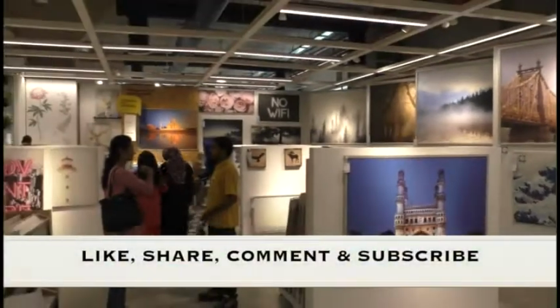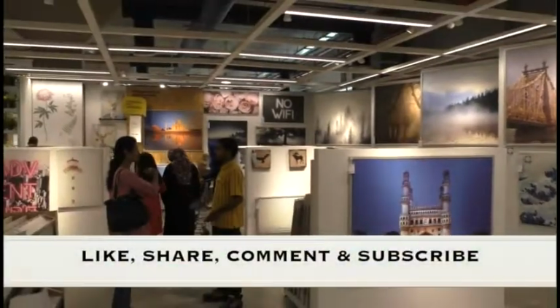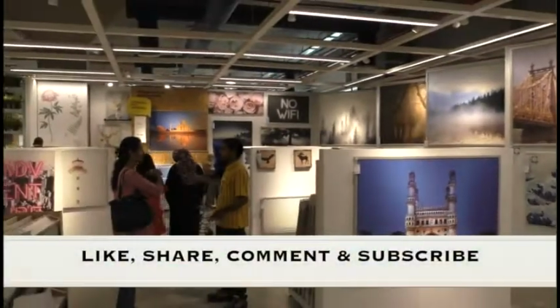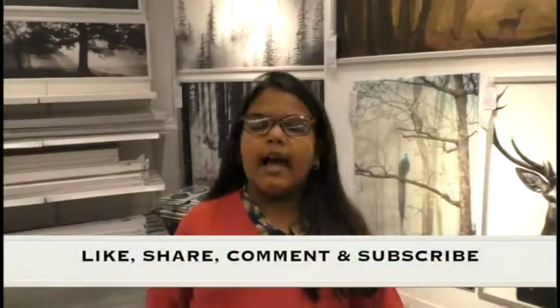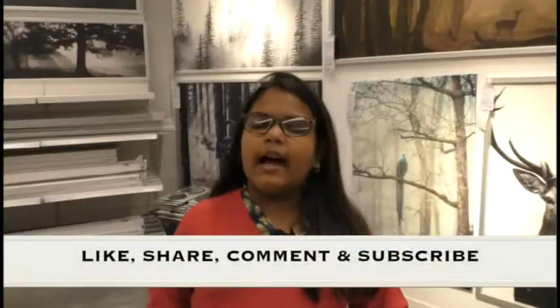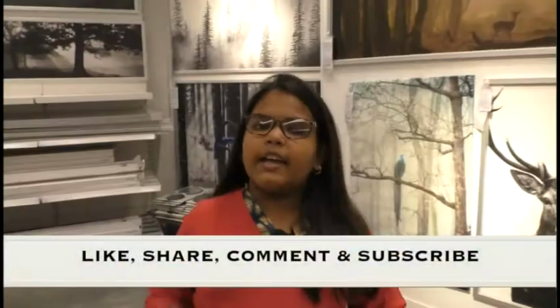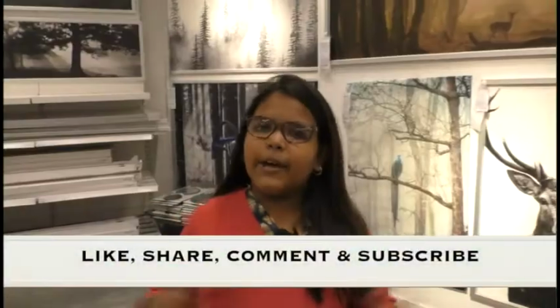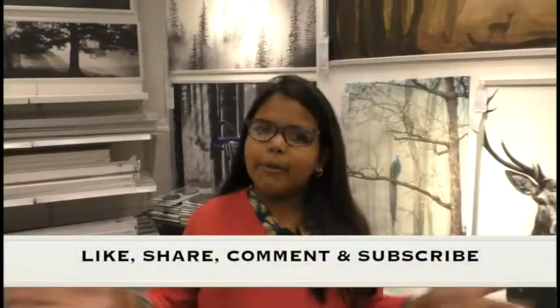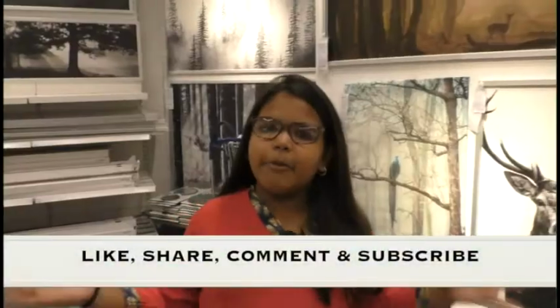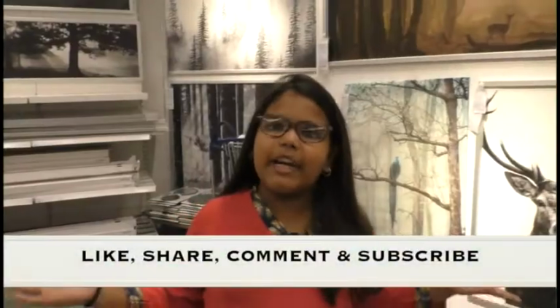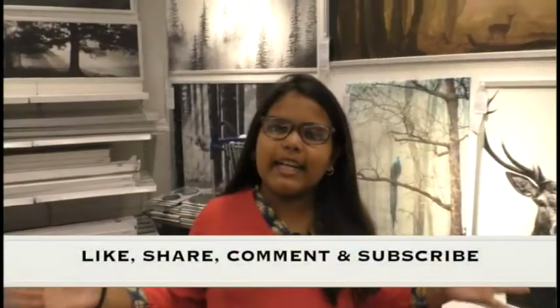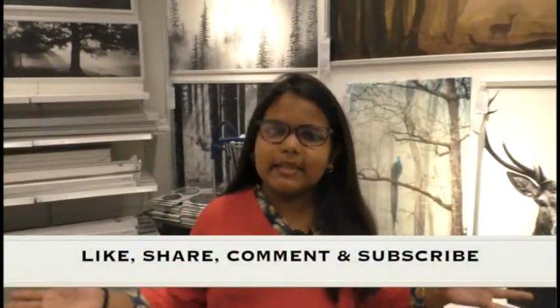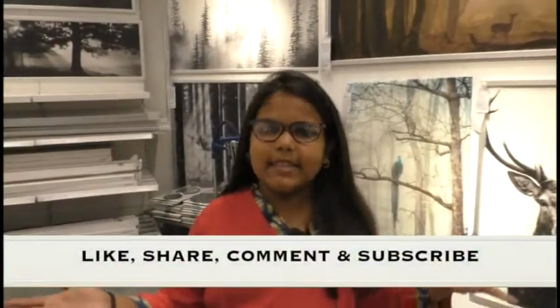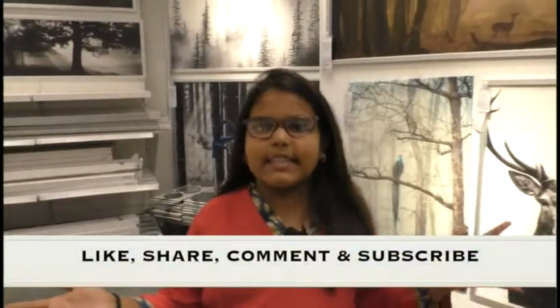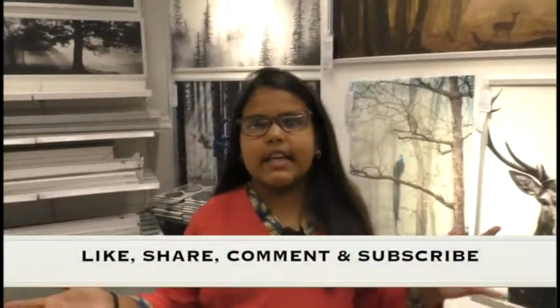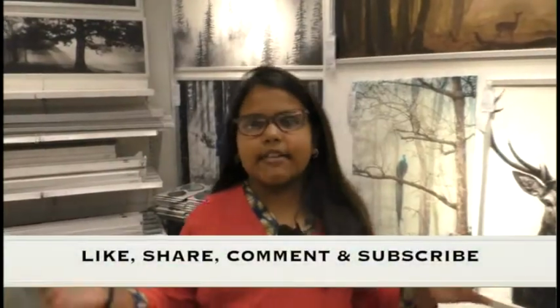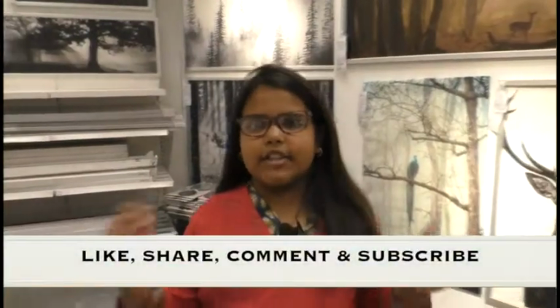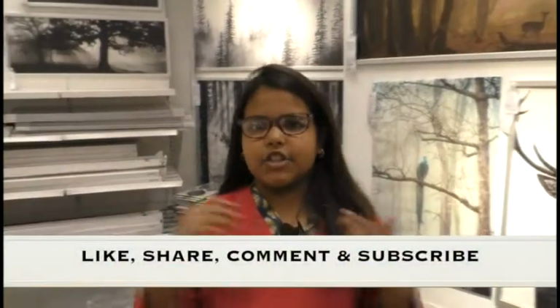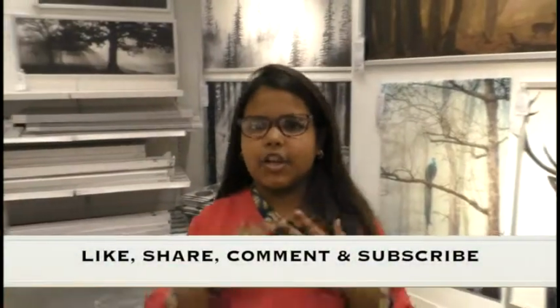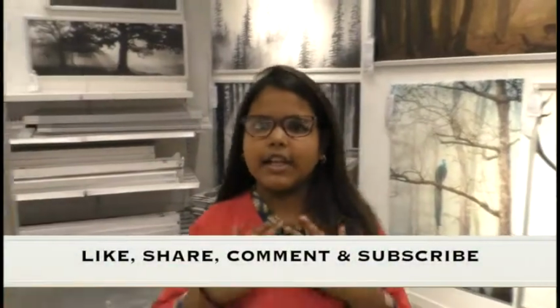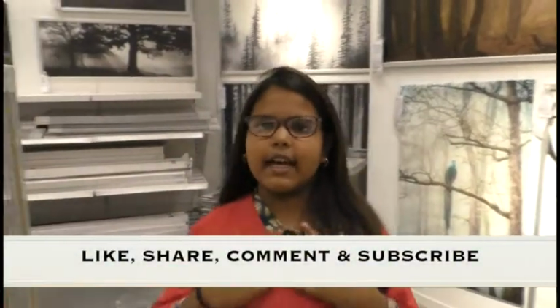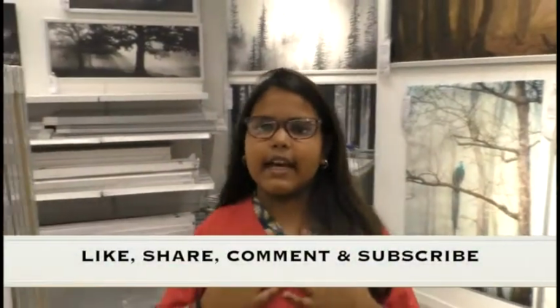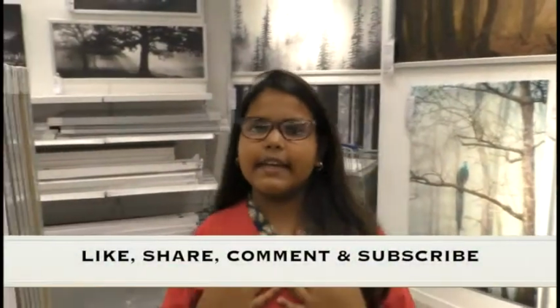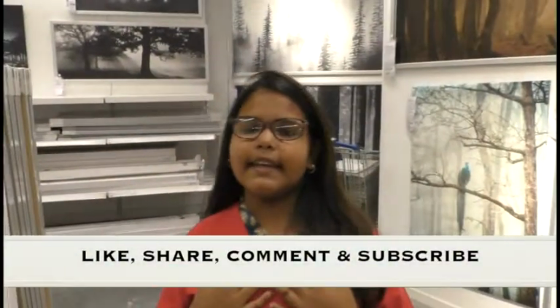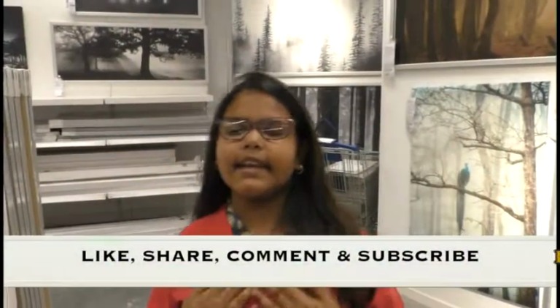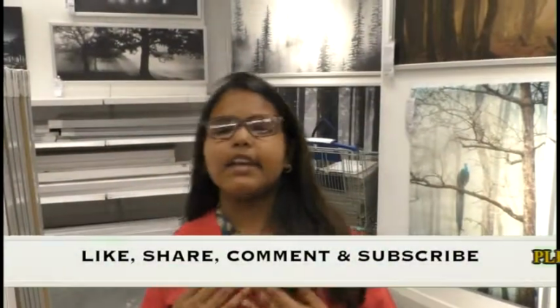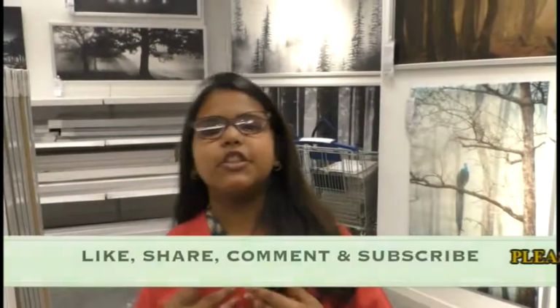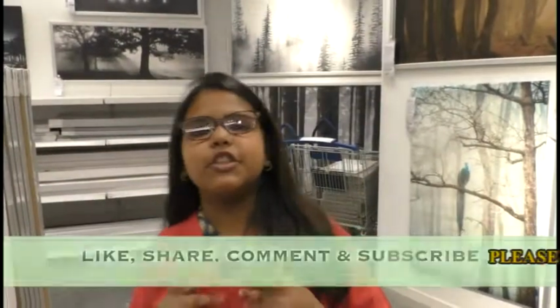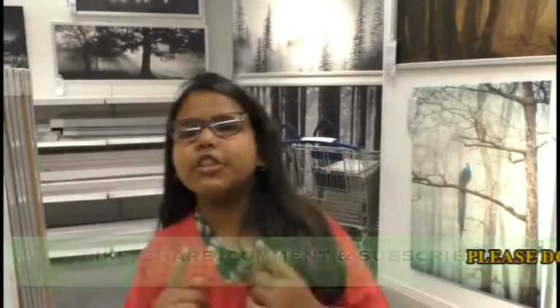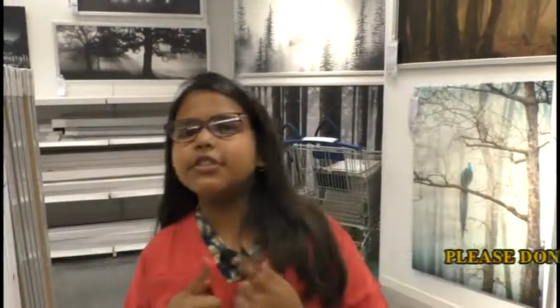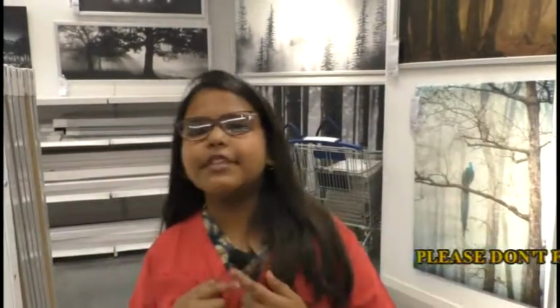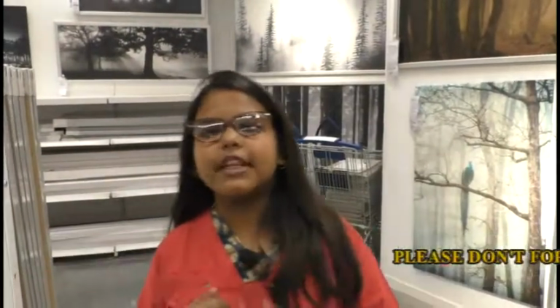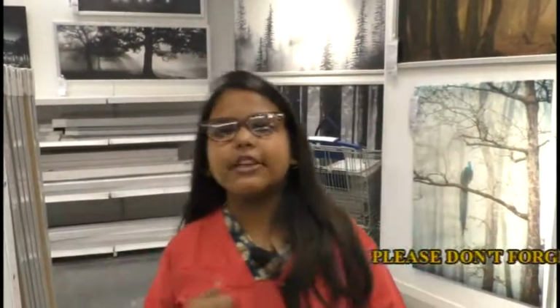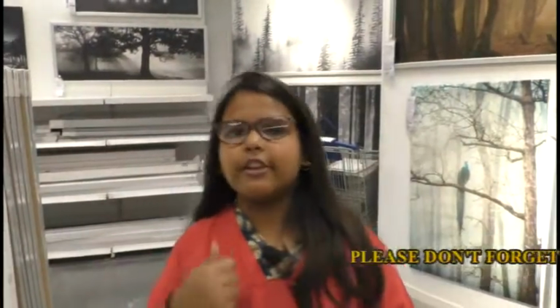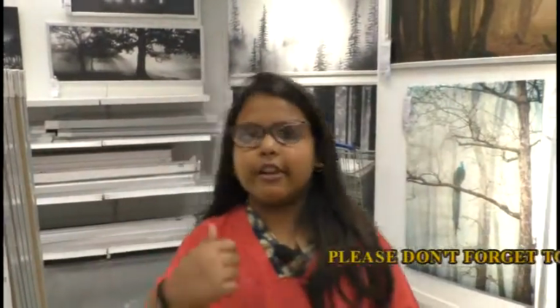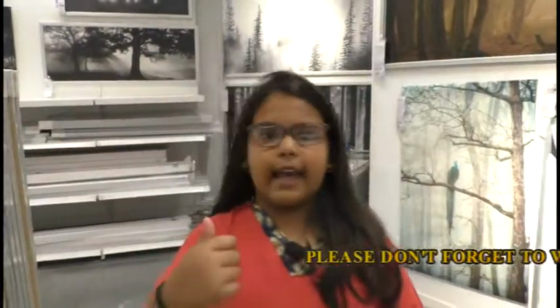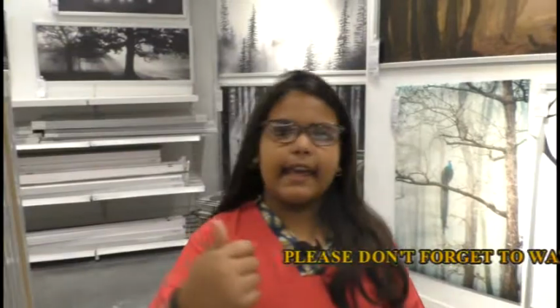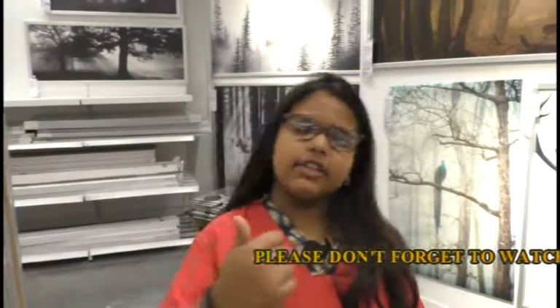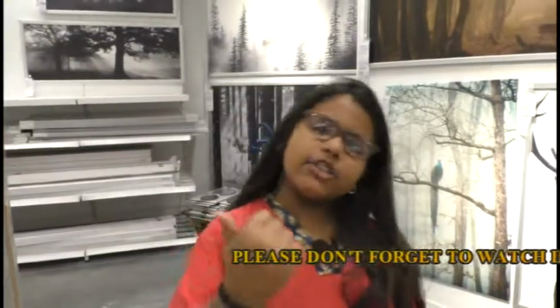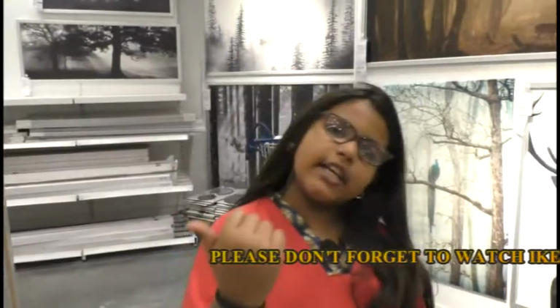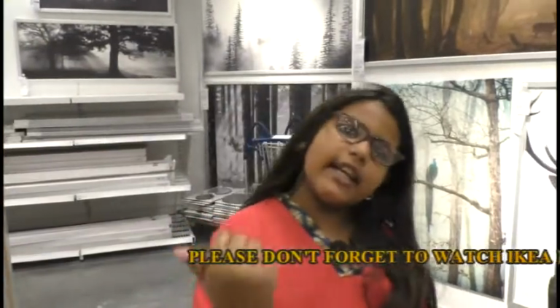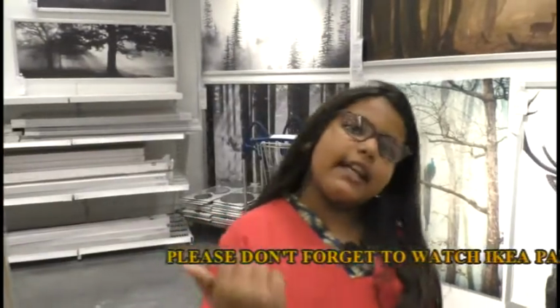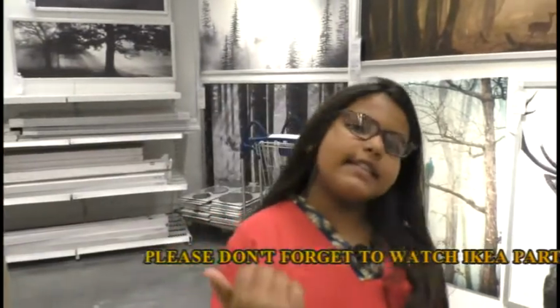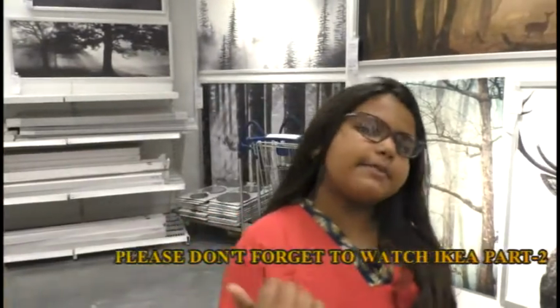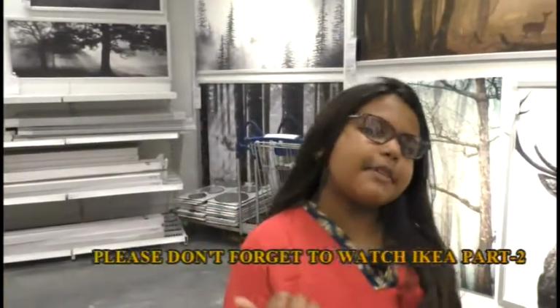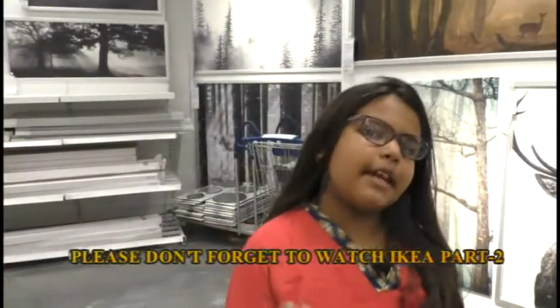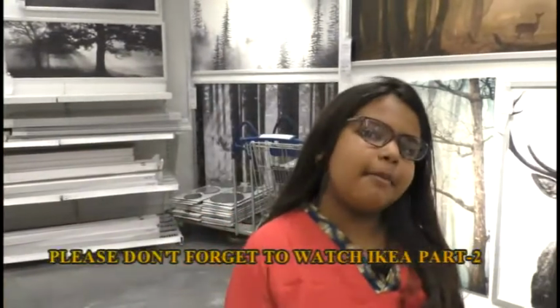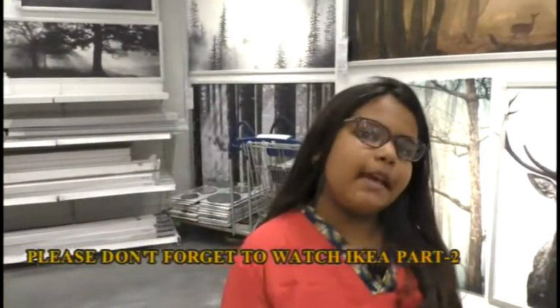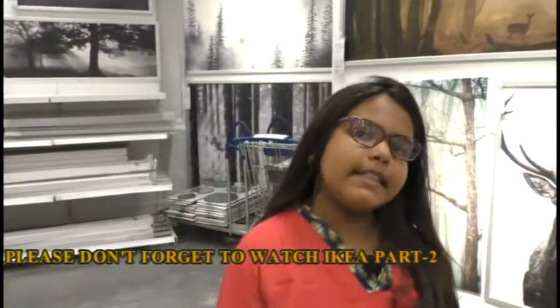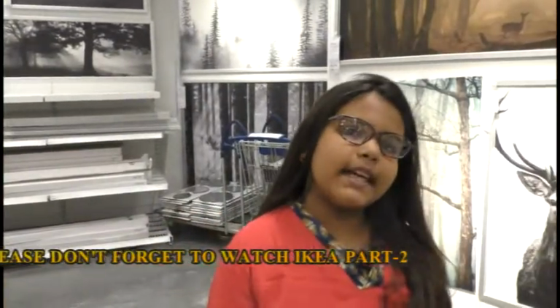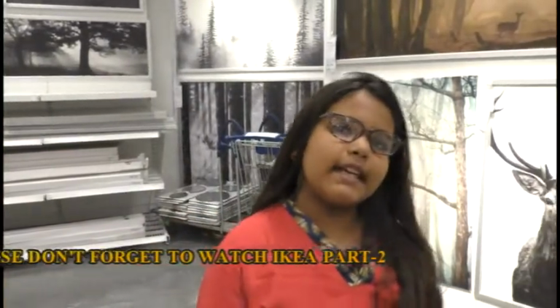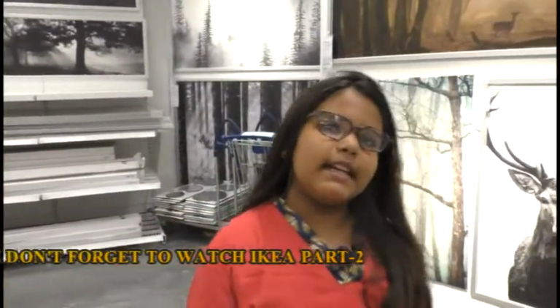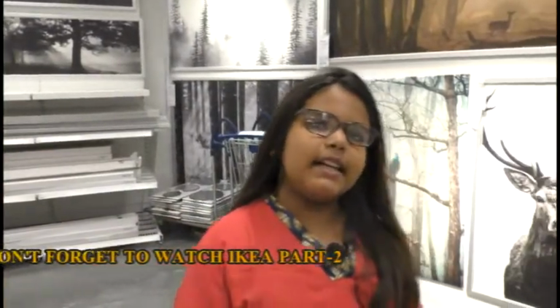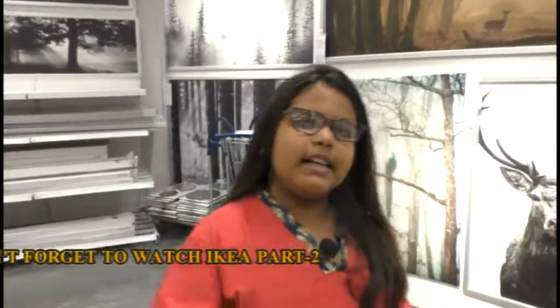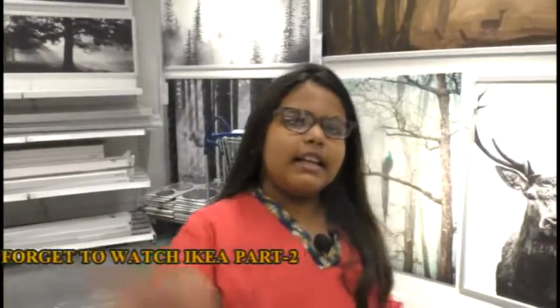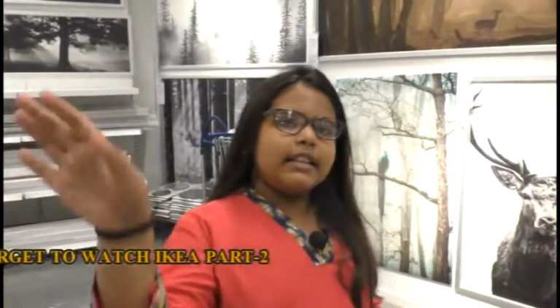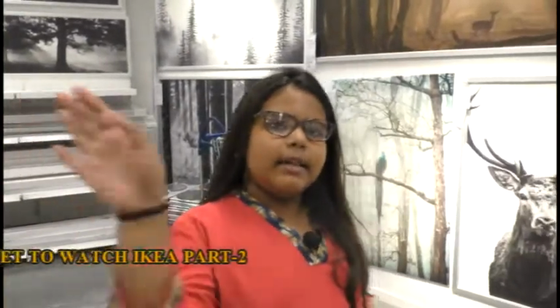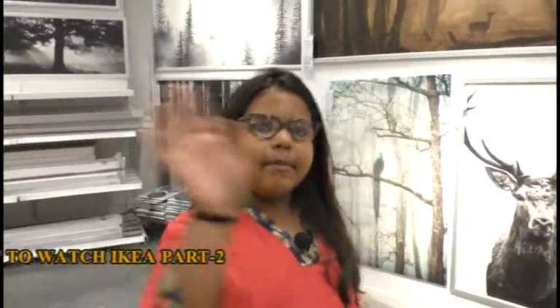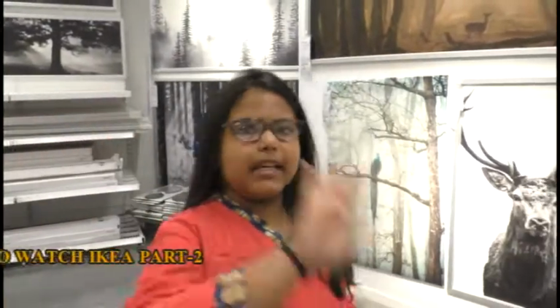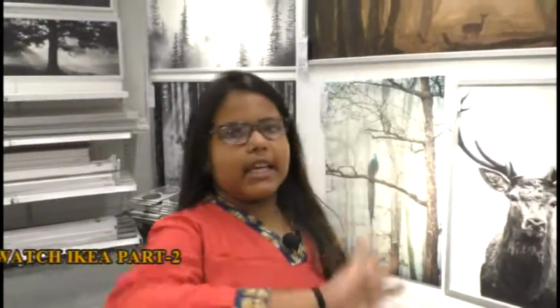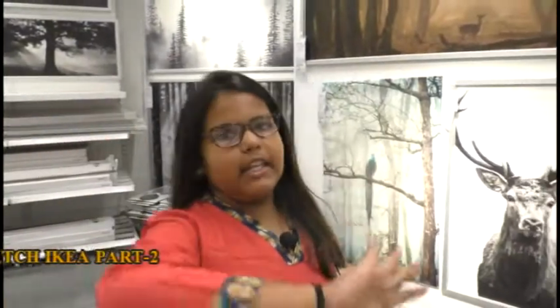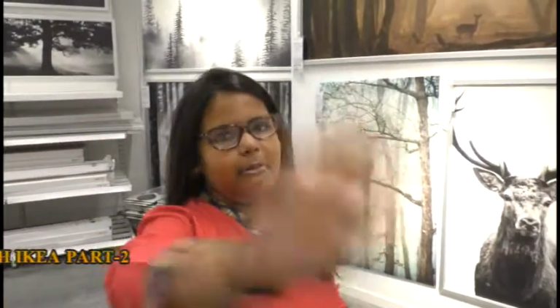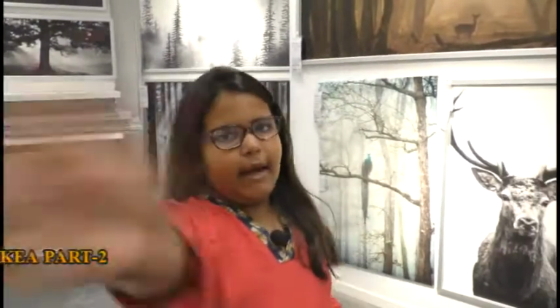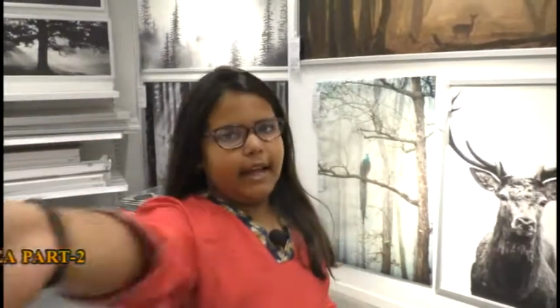I hope you guys must have enjoyed IKEA. So don't forget to like, share and subscribe to my channel. Tappakili bye!